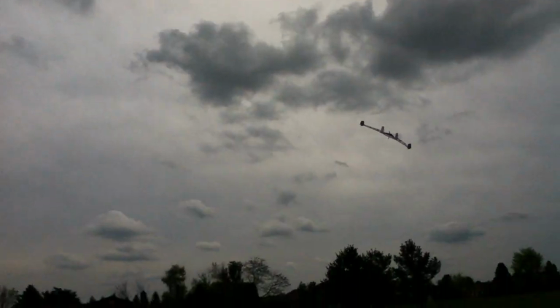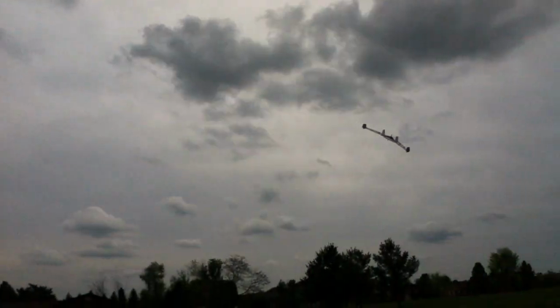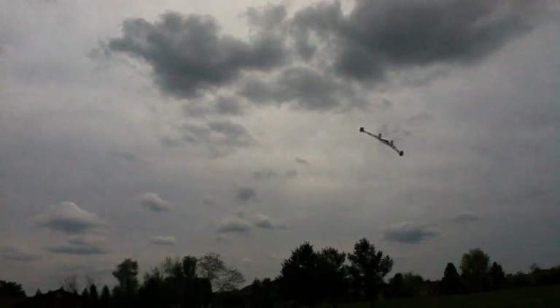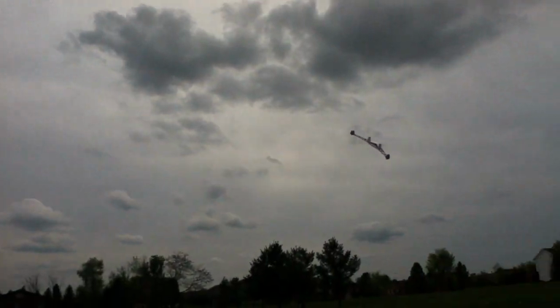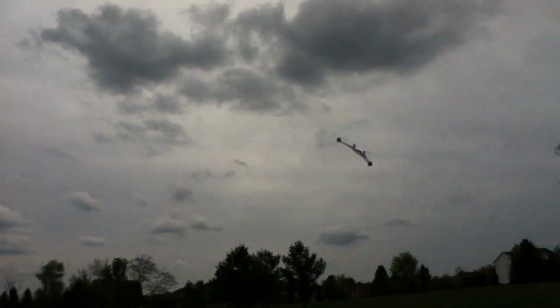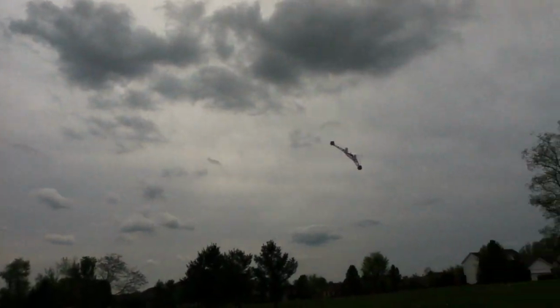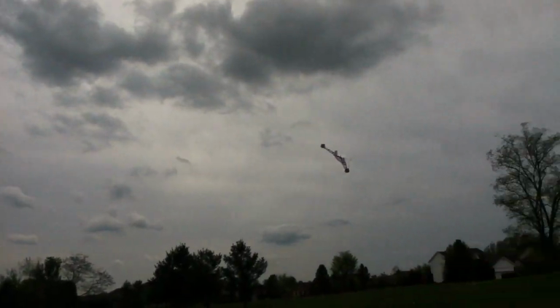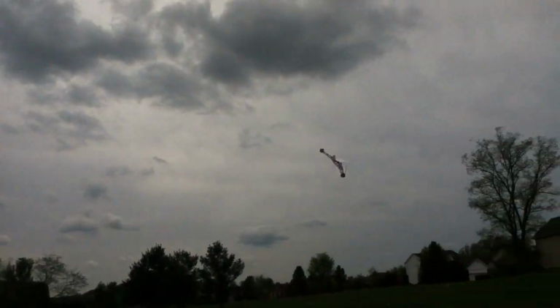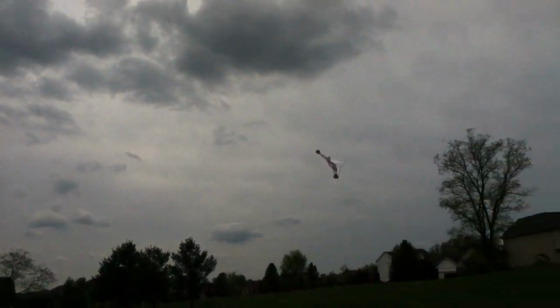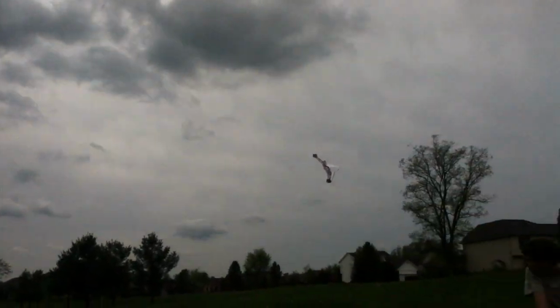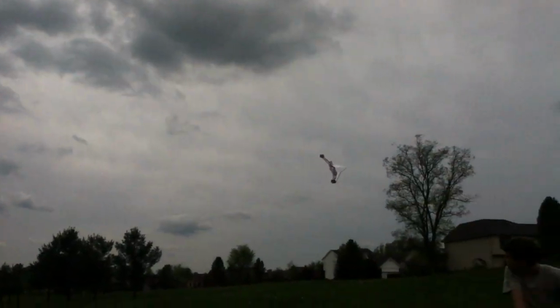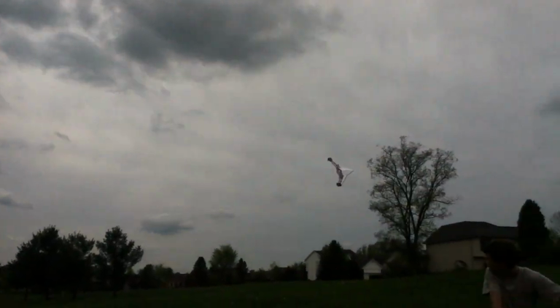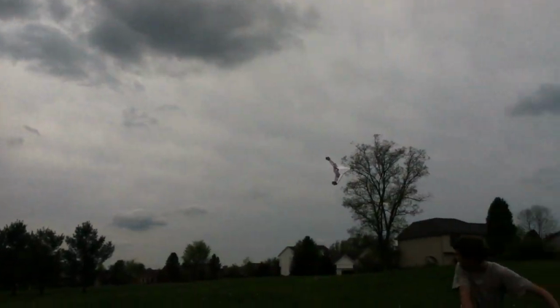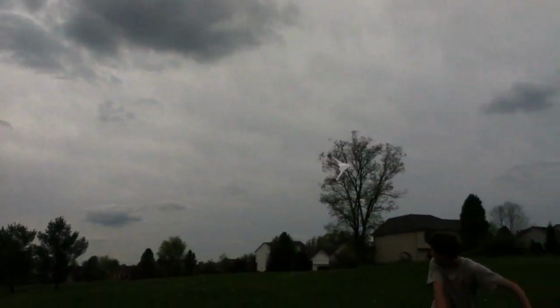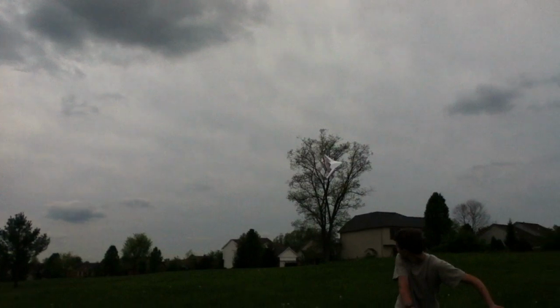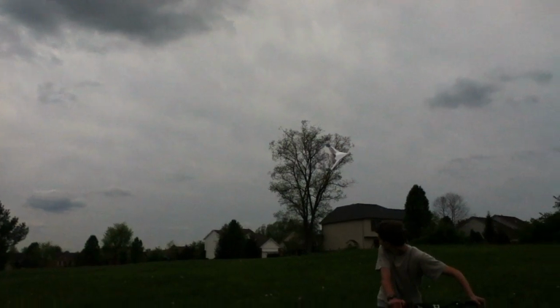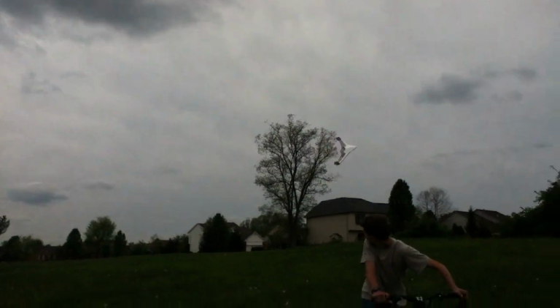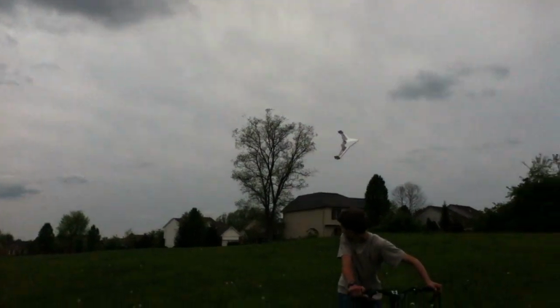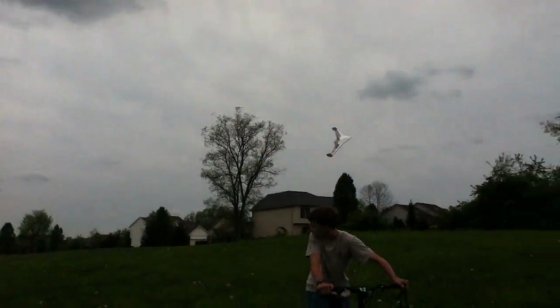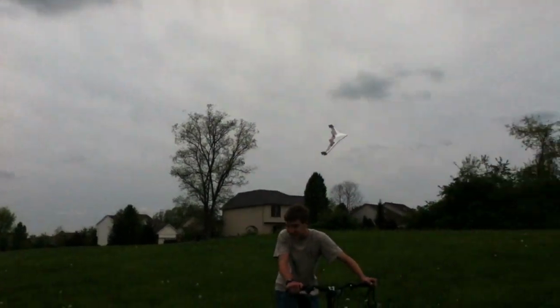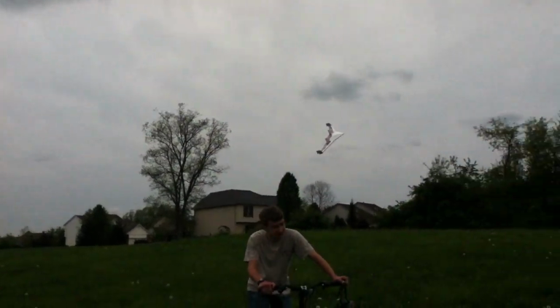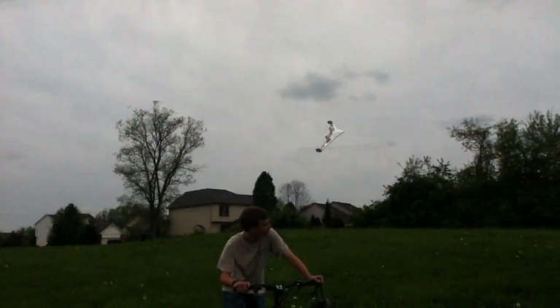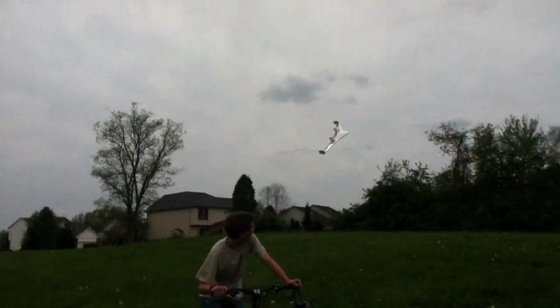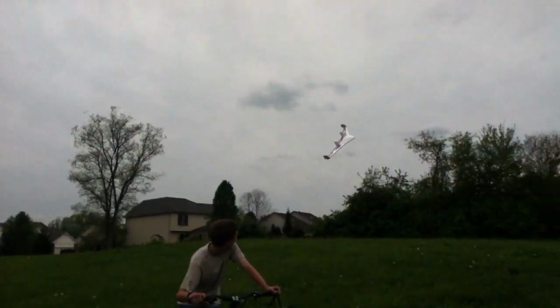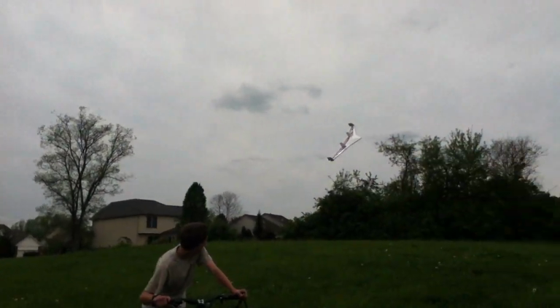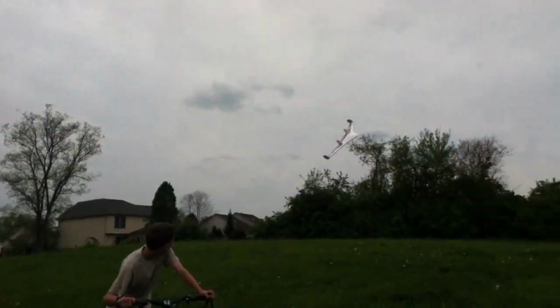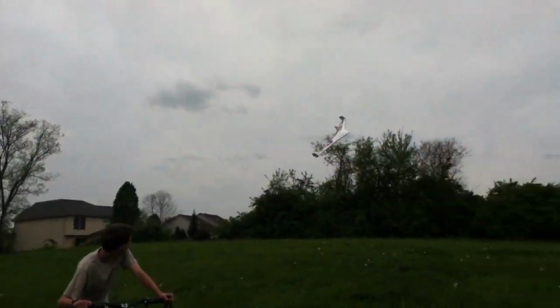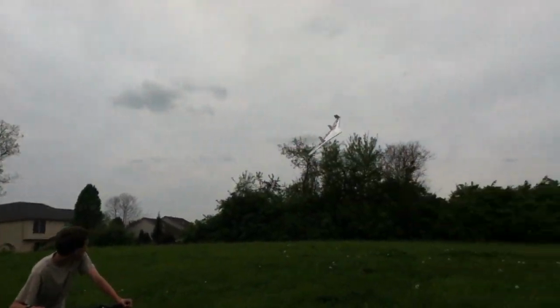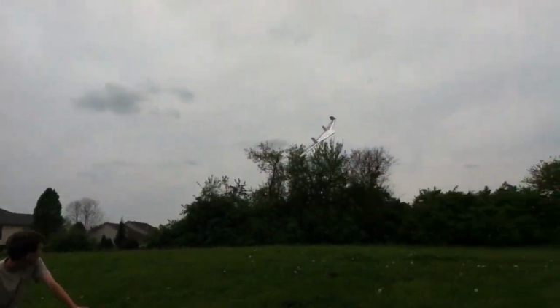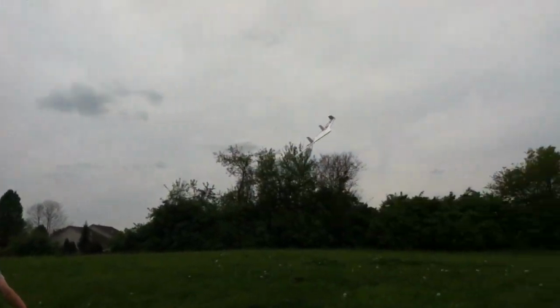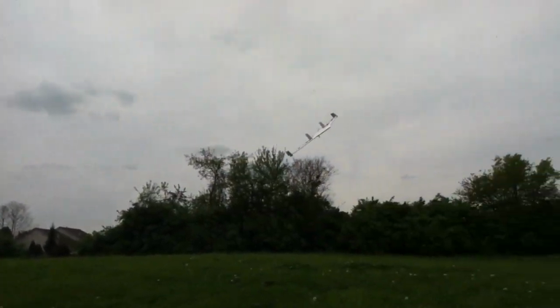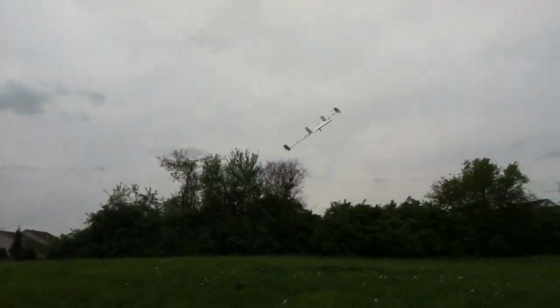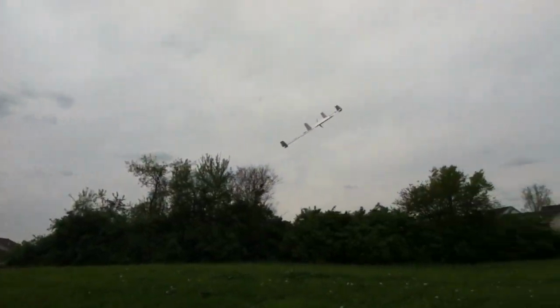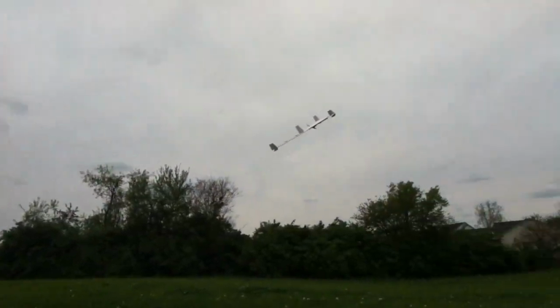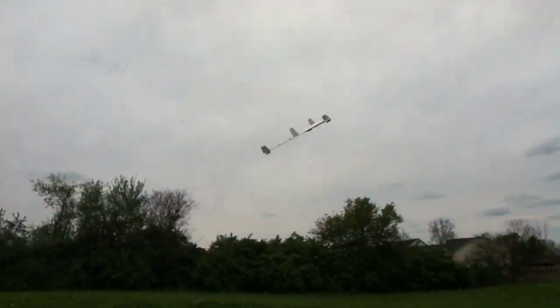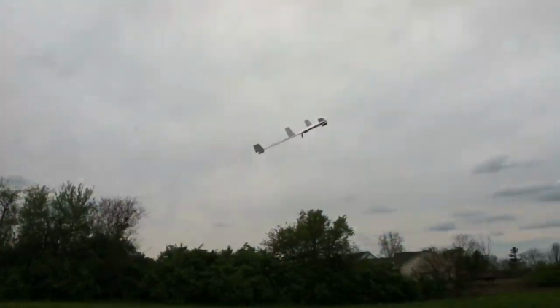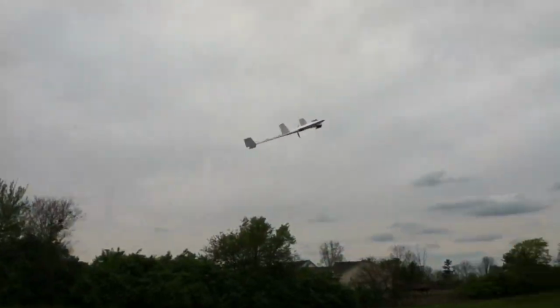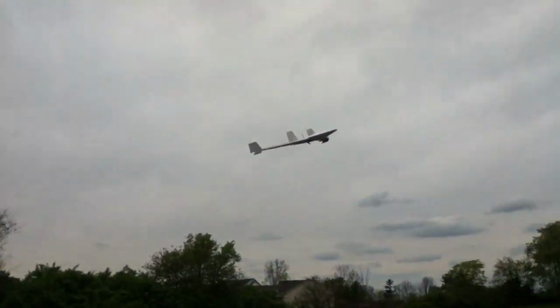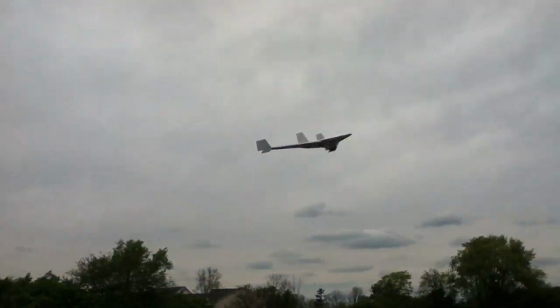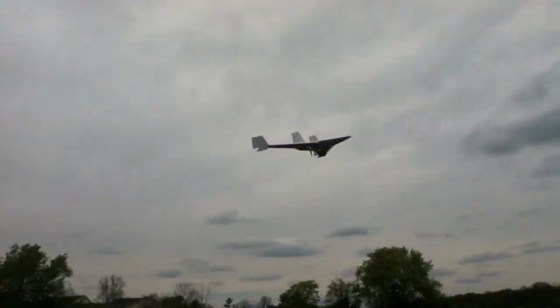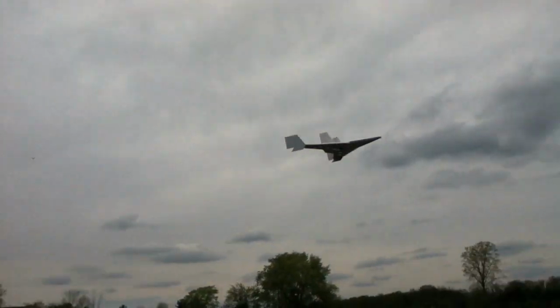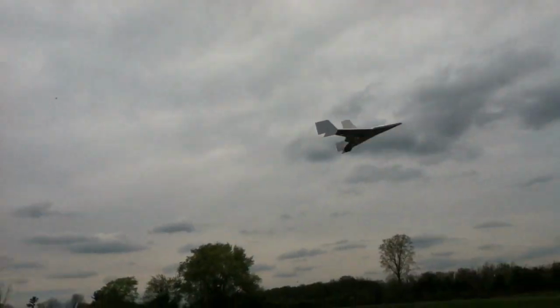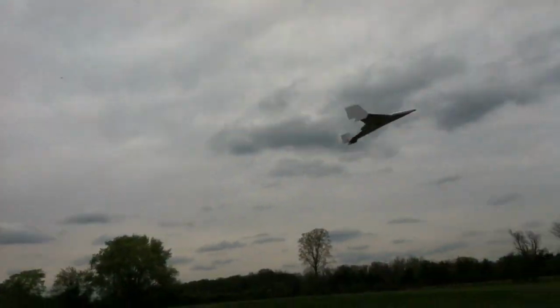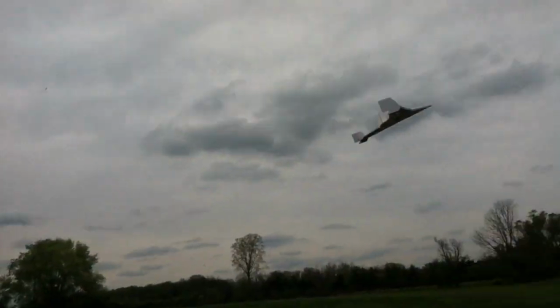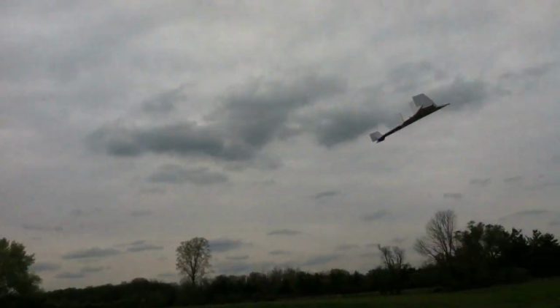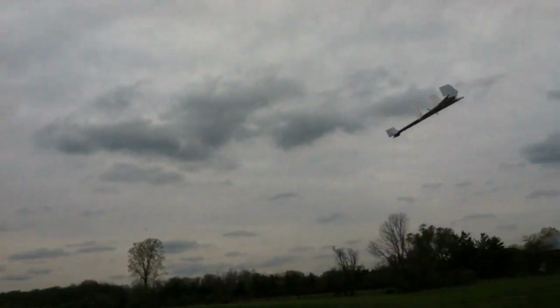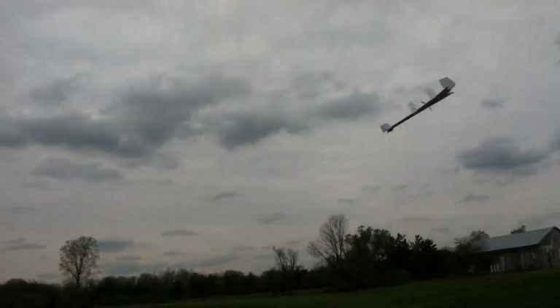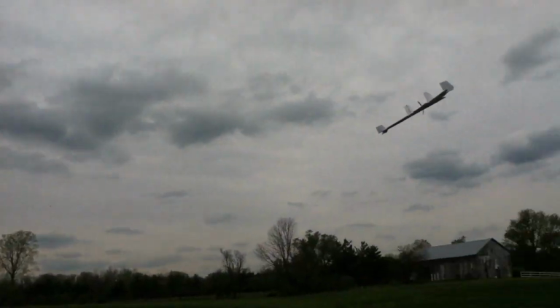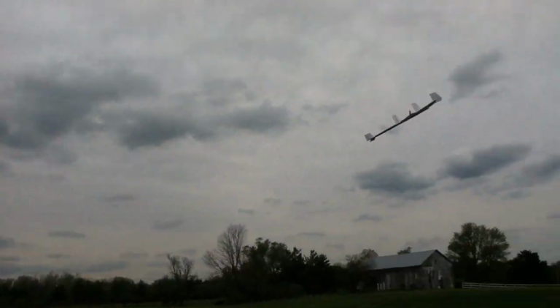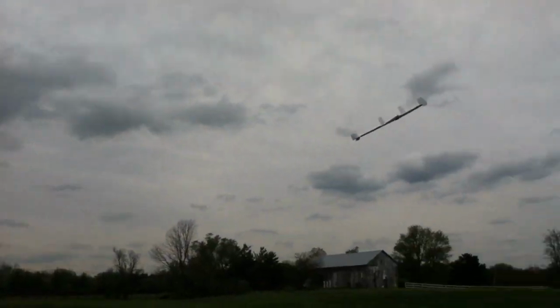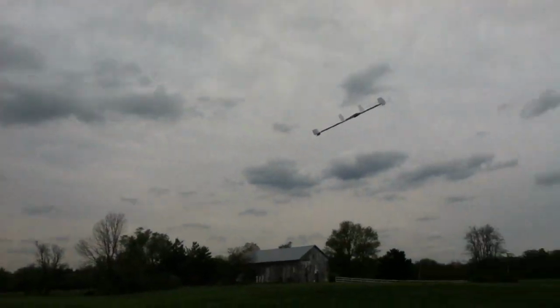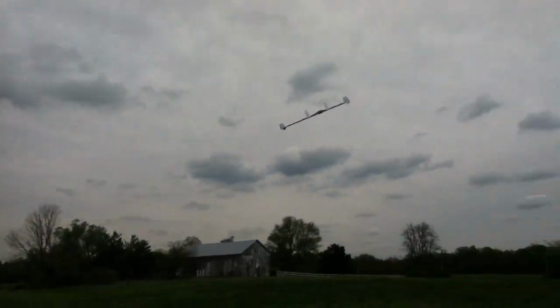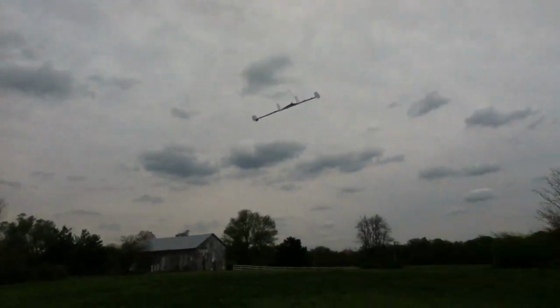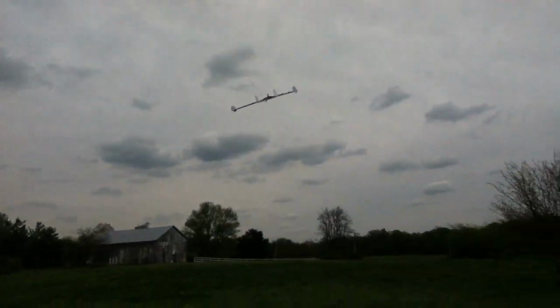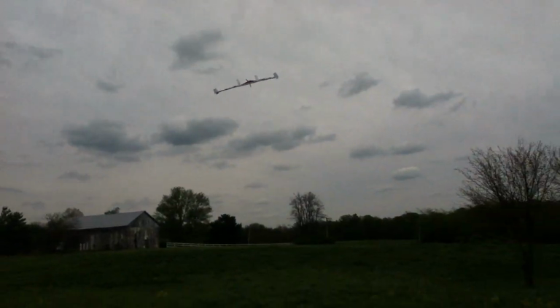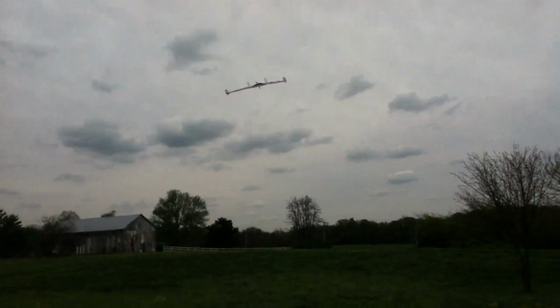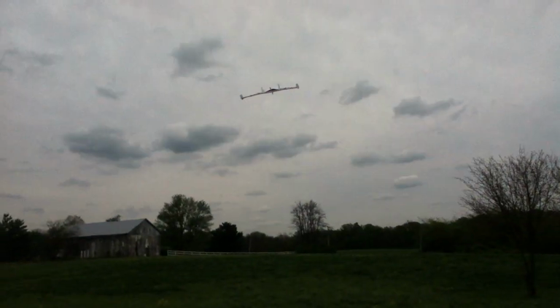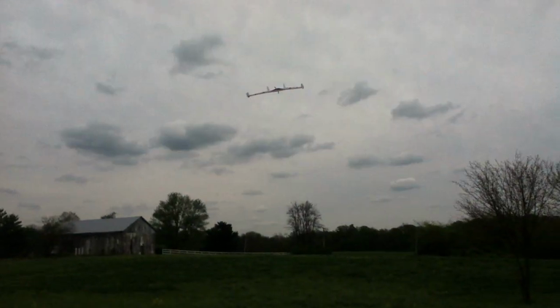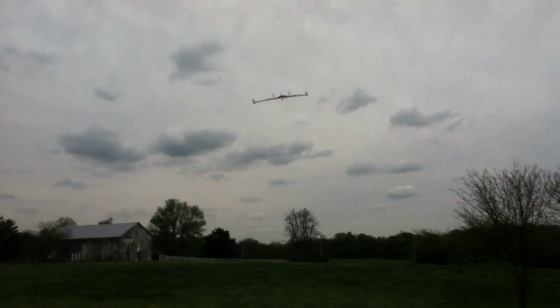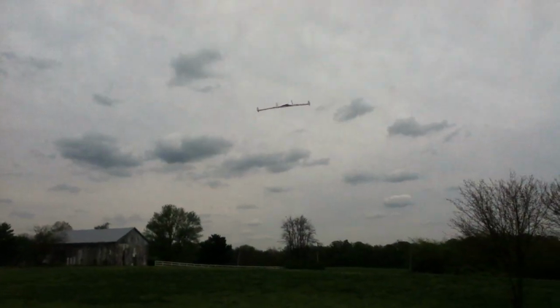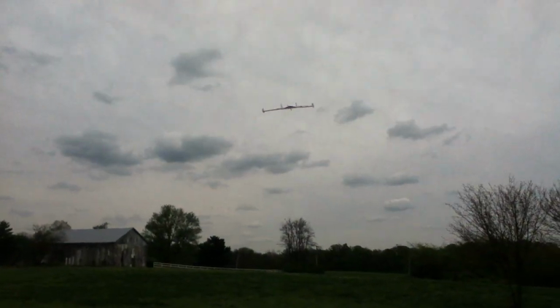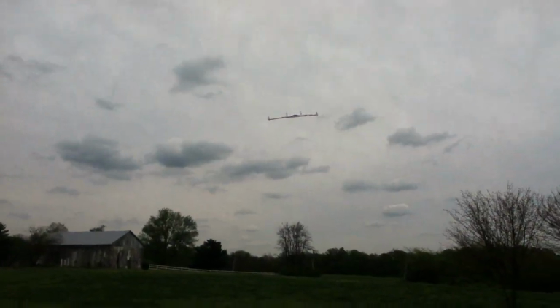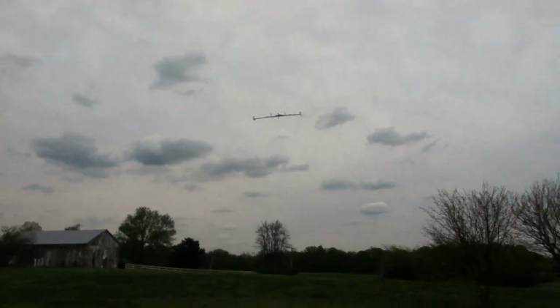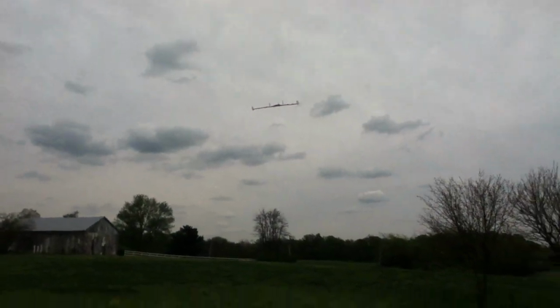I can bank one wing and... that's not too bad.